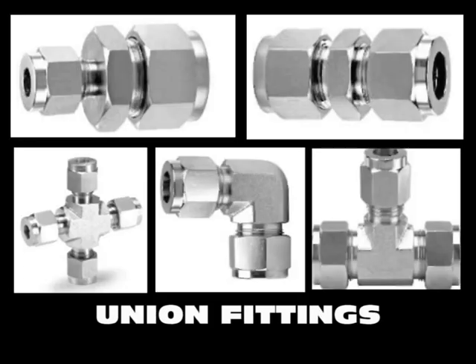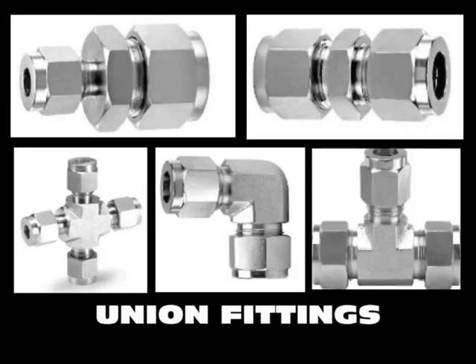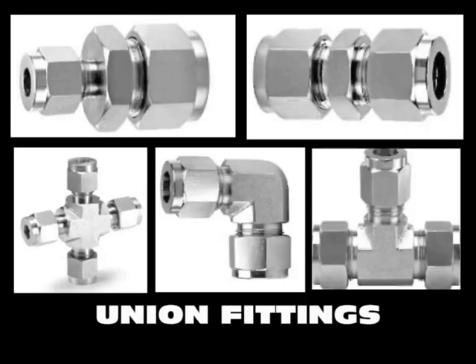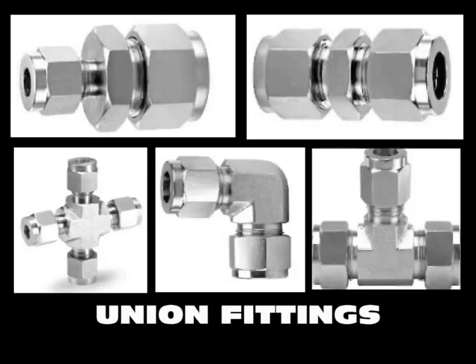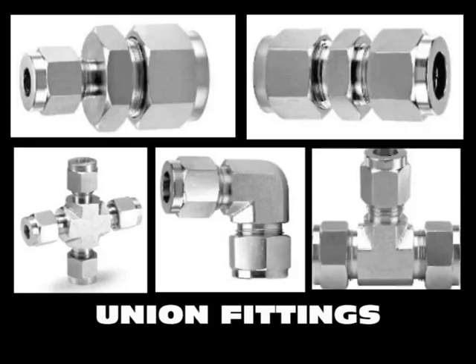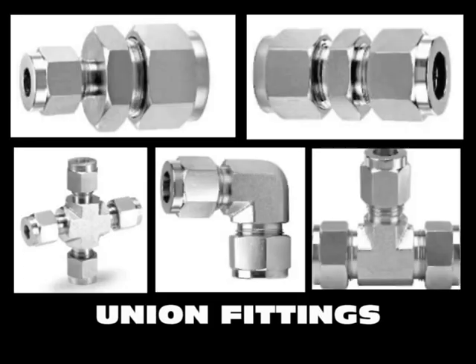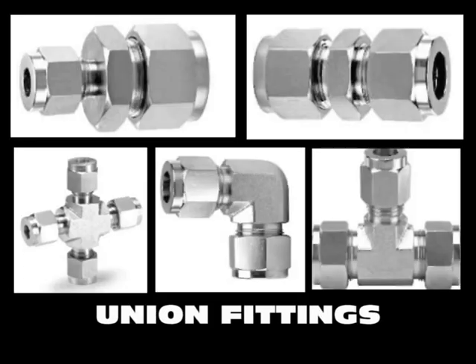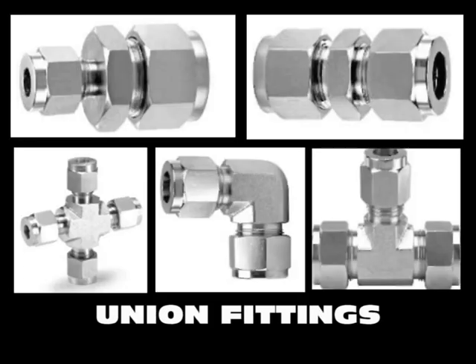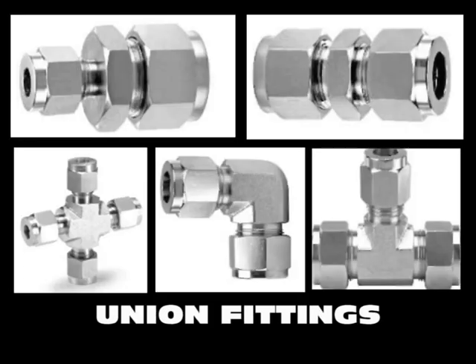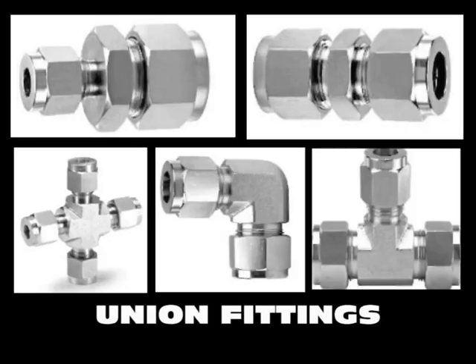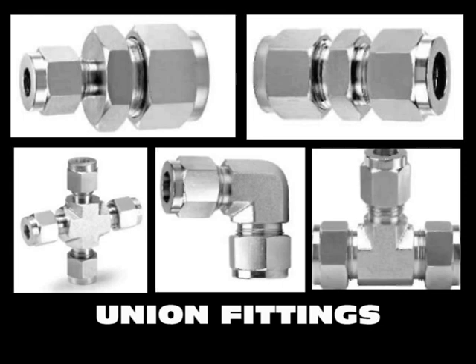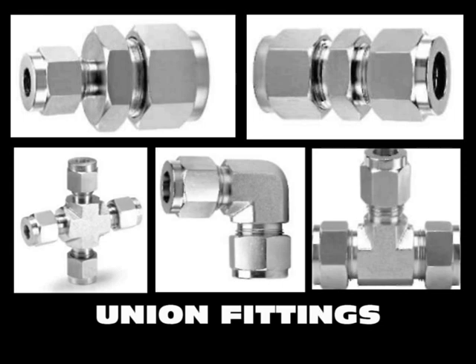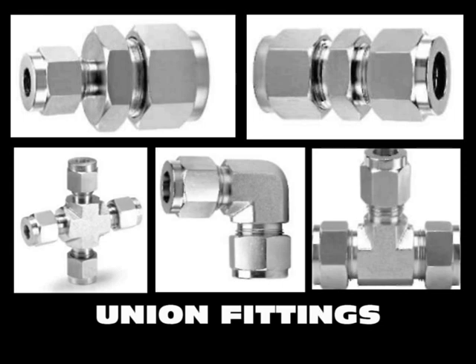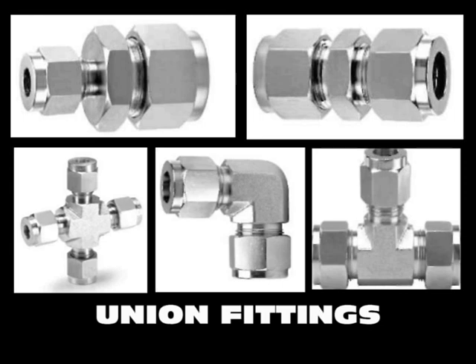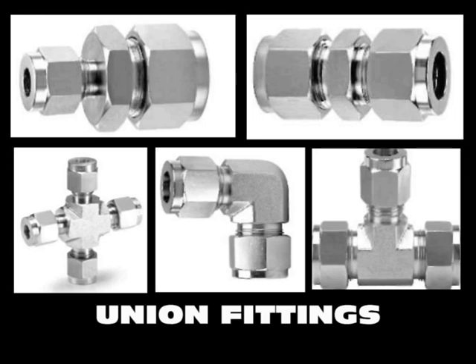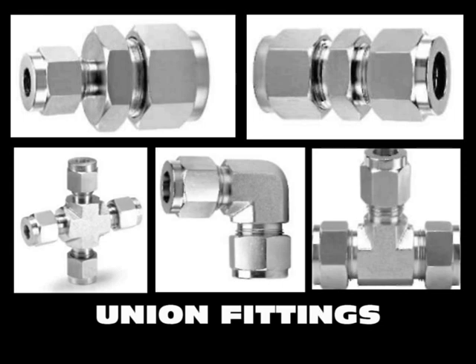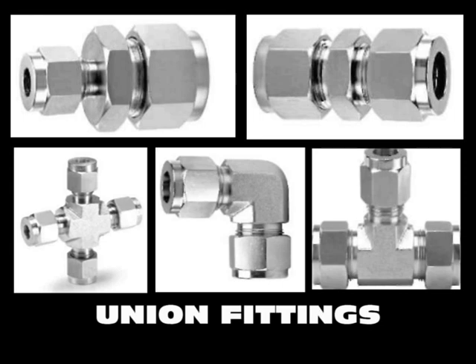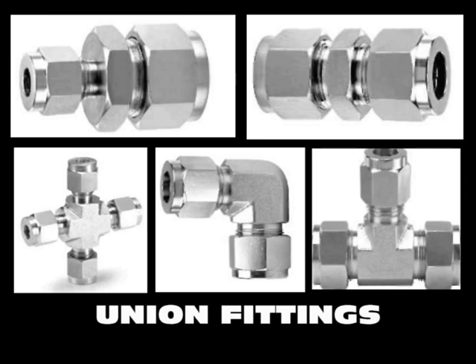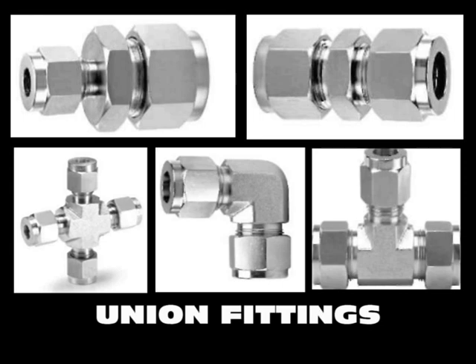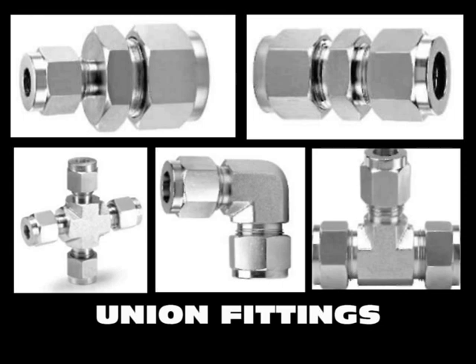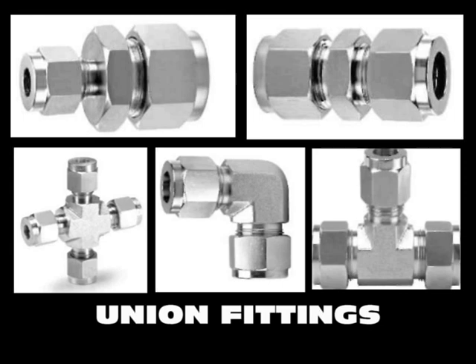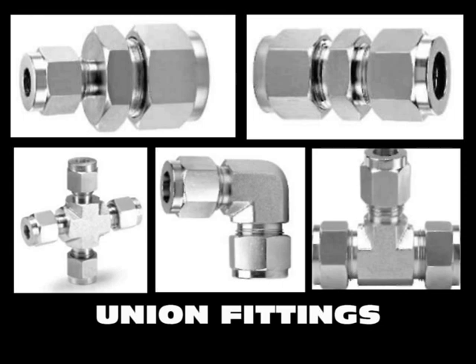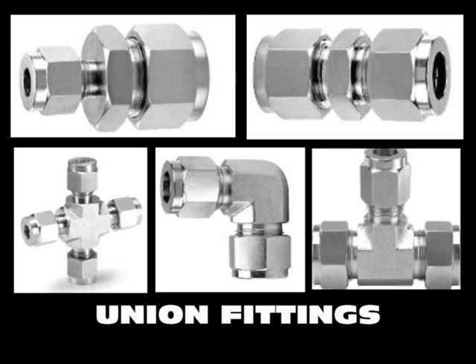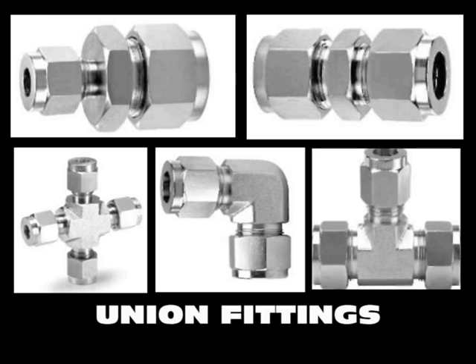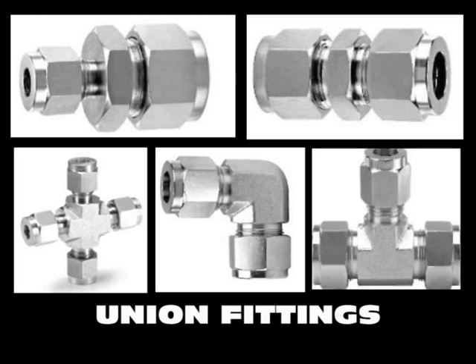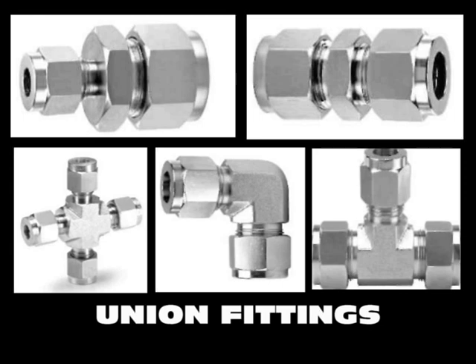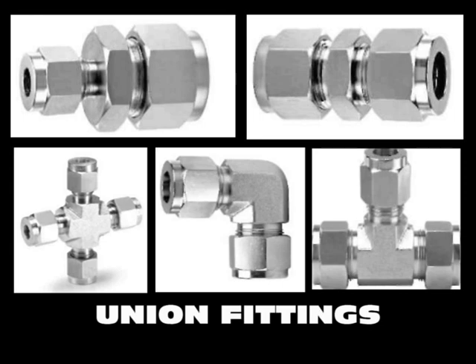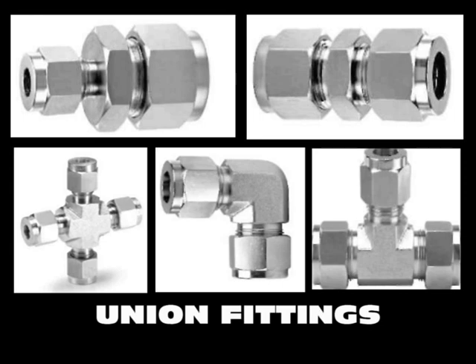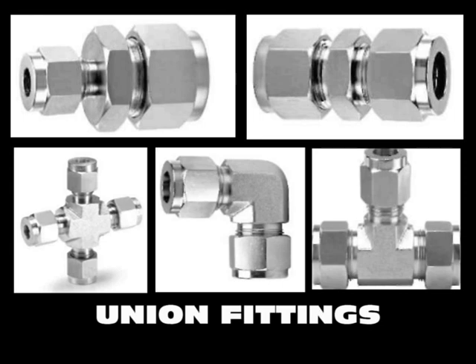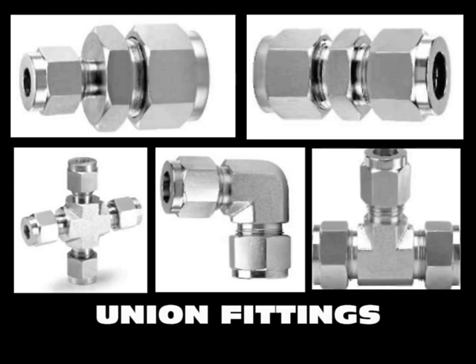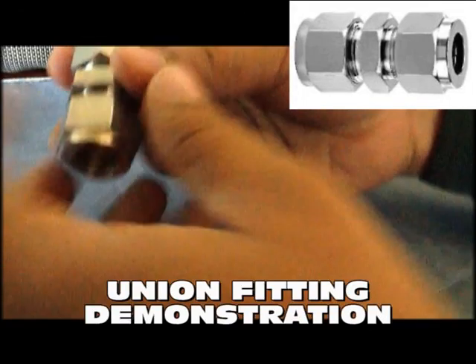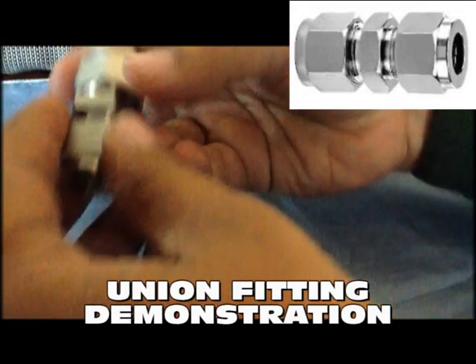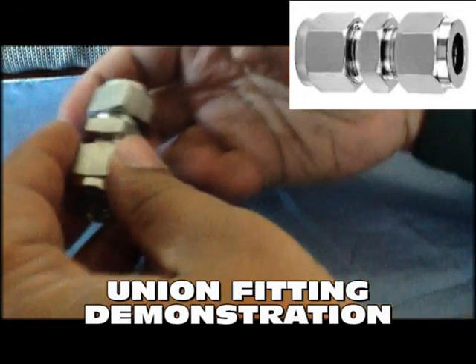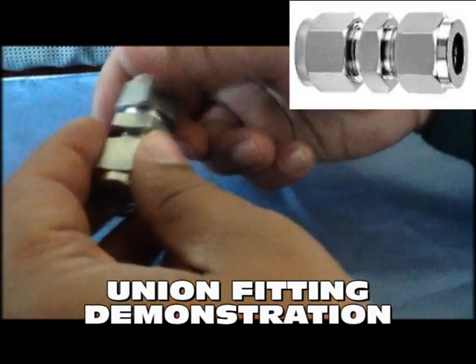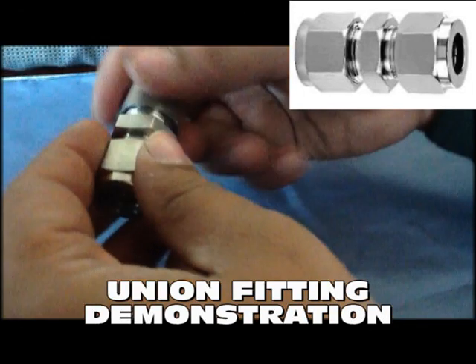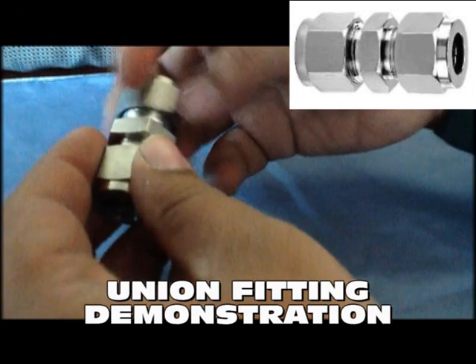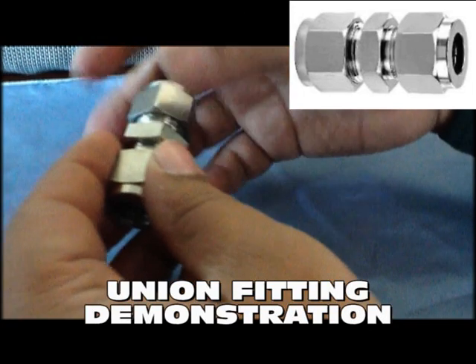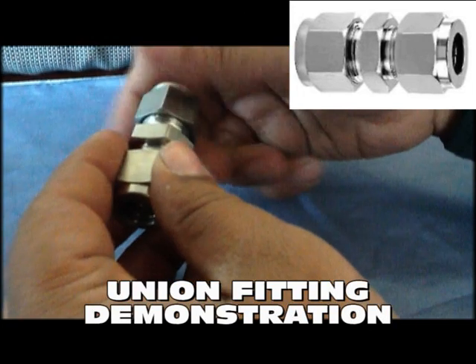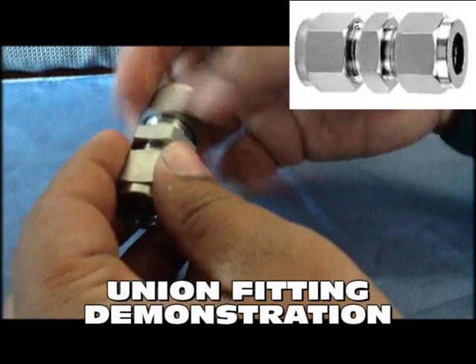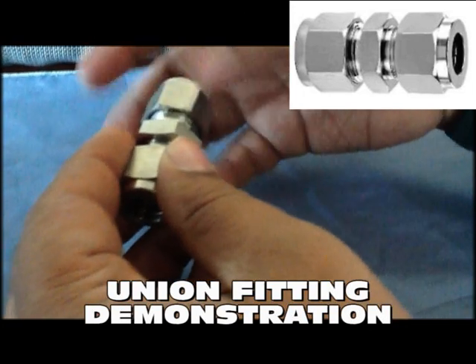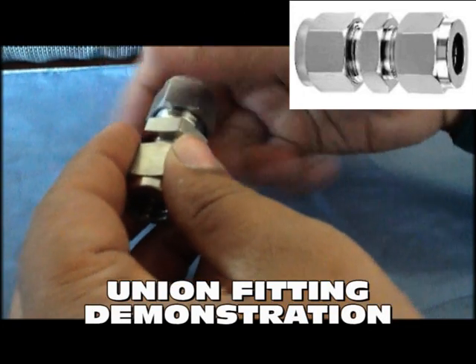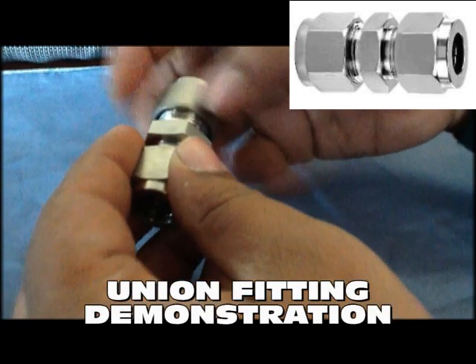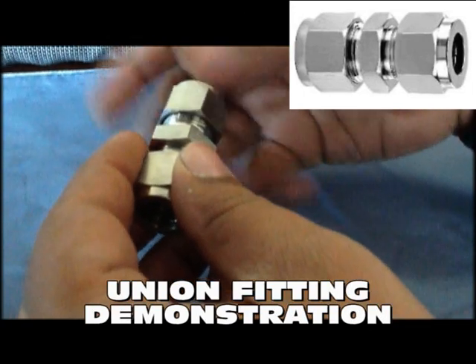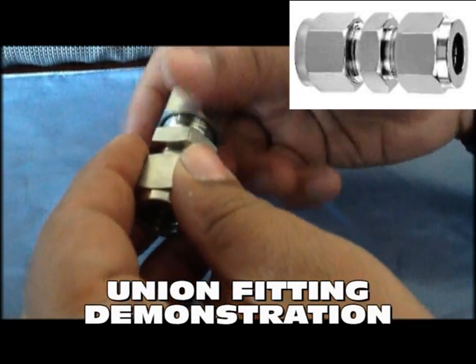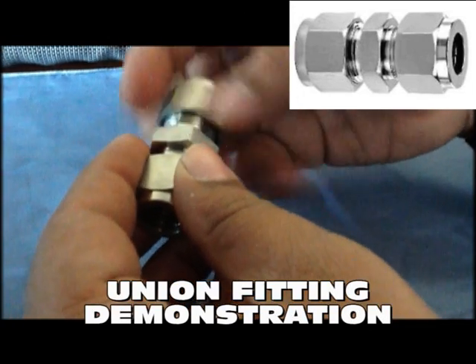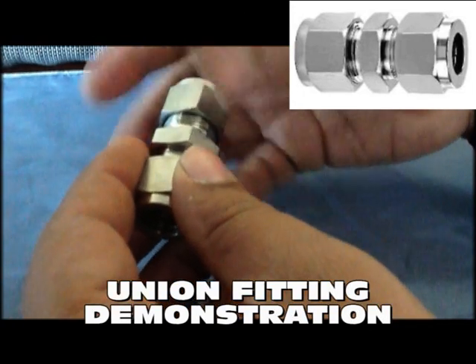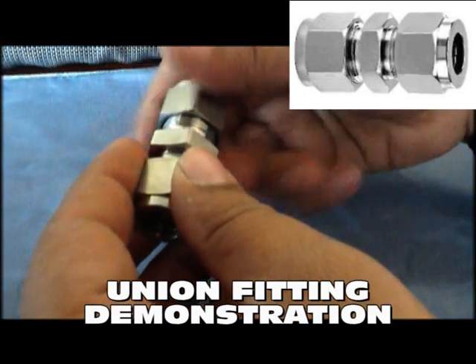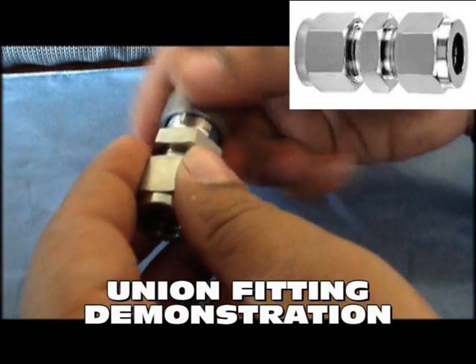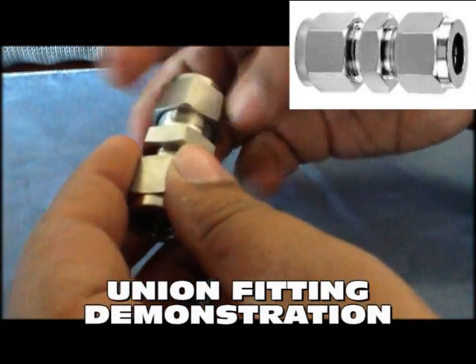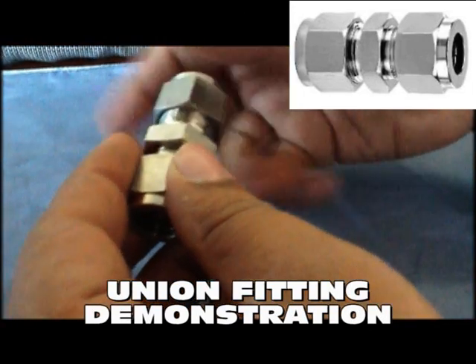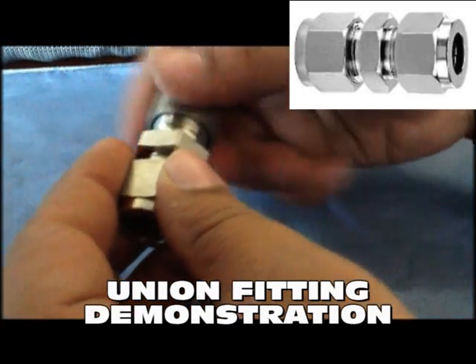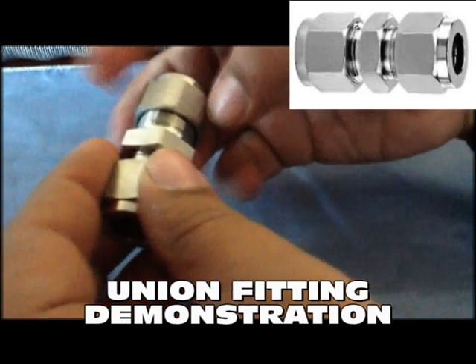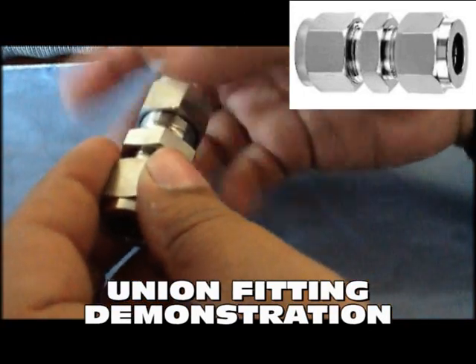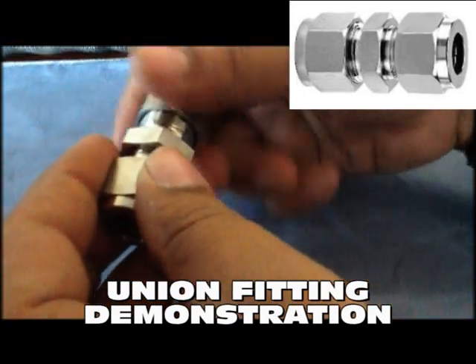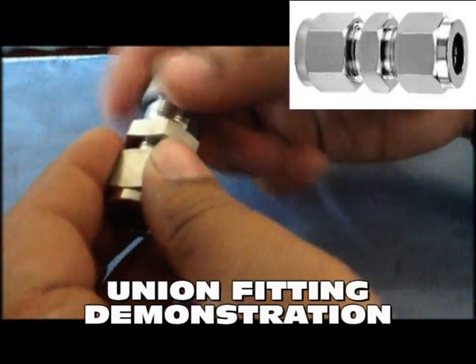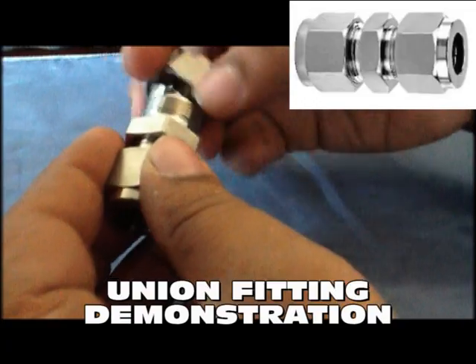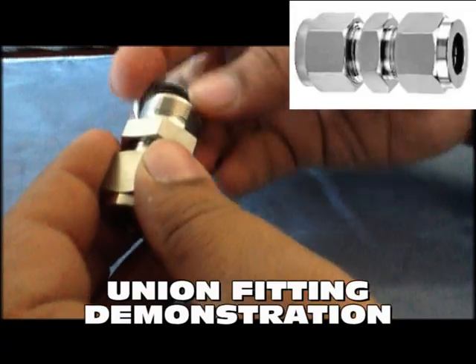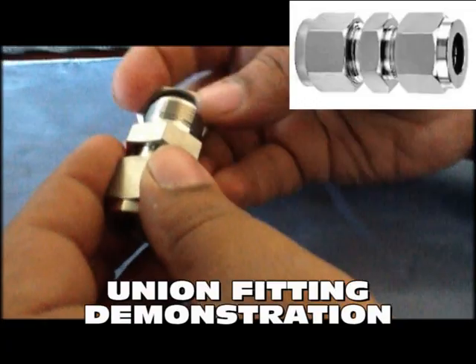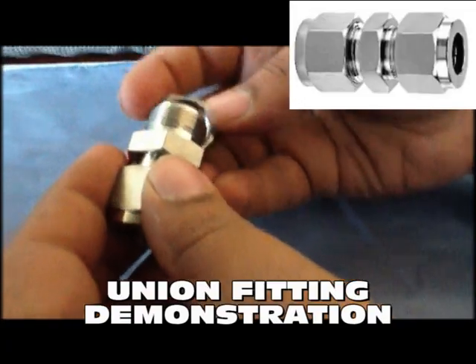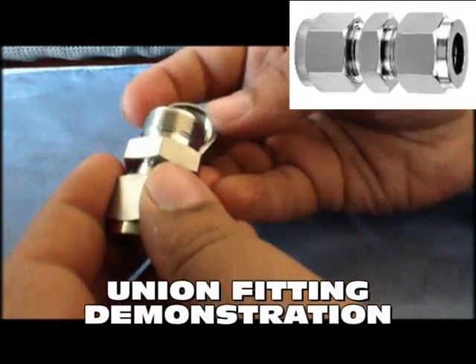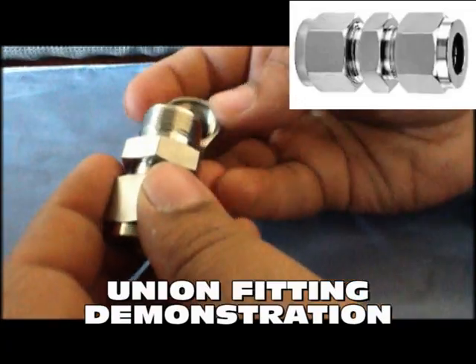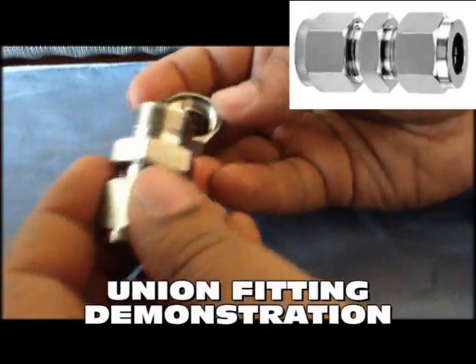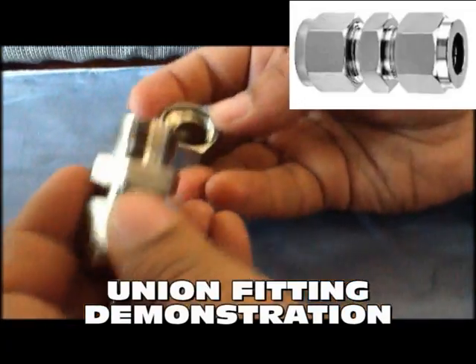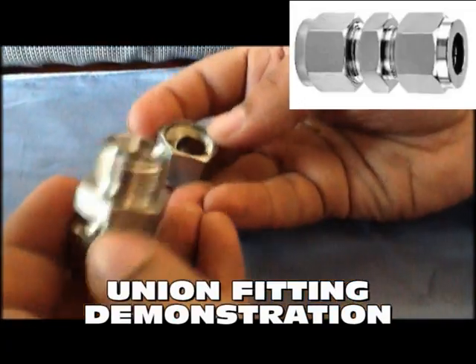Our union fitting range includes unions, reducing union, union elbow, union tee and union cross.